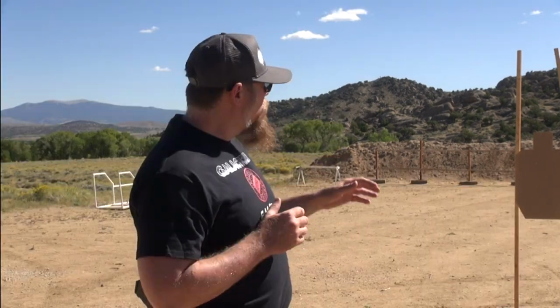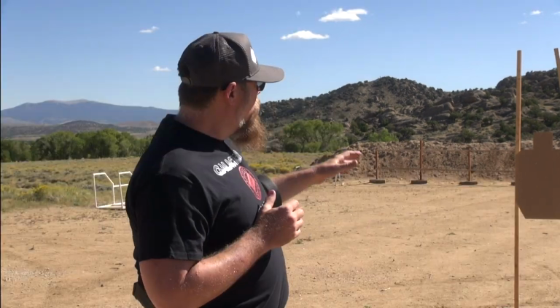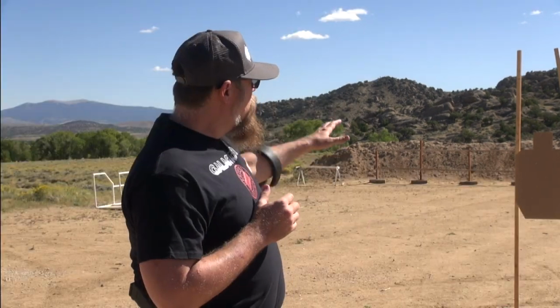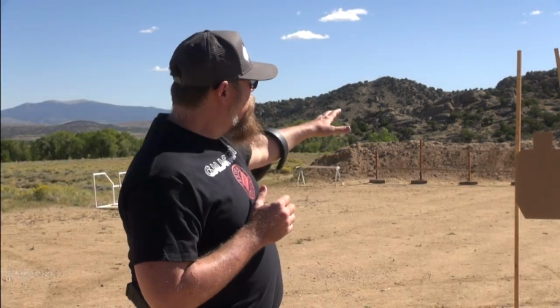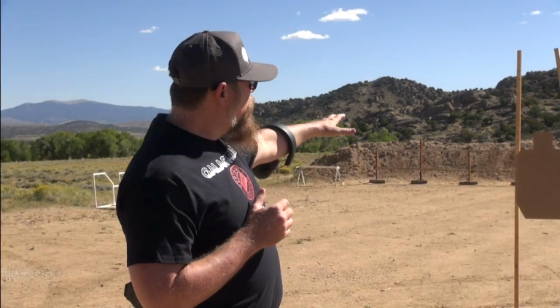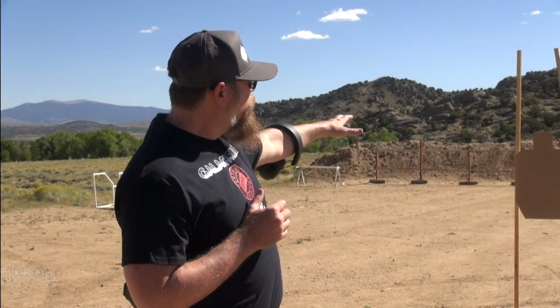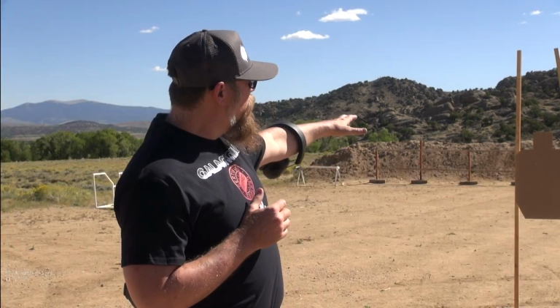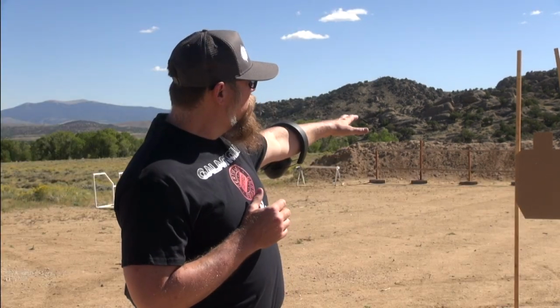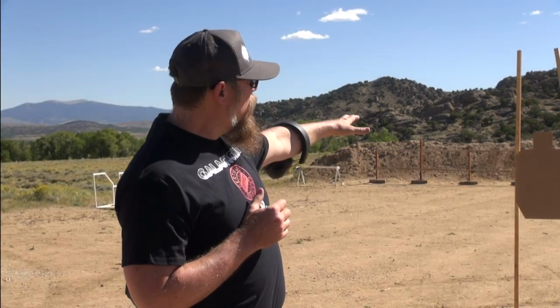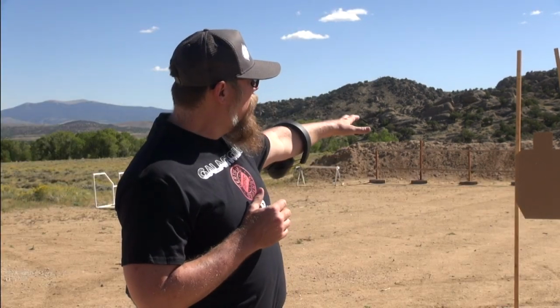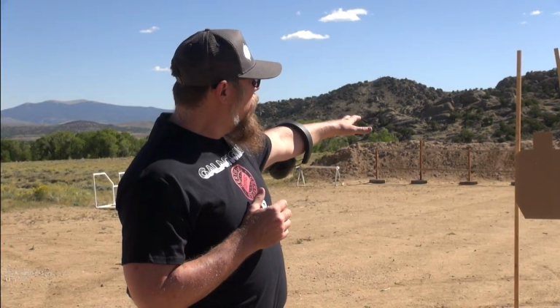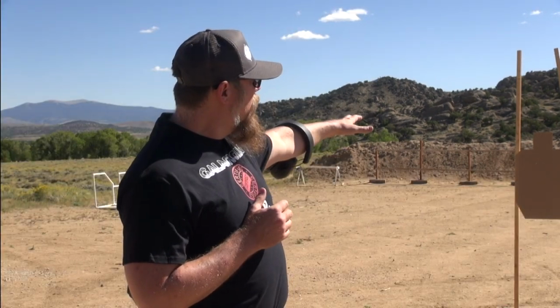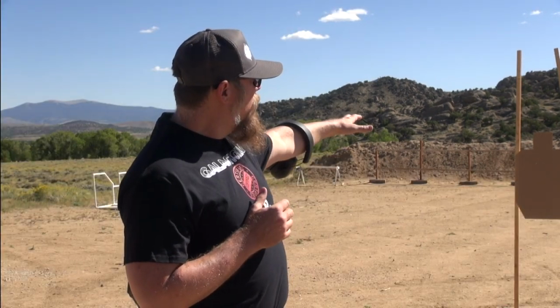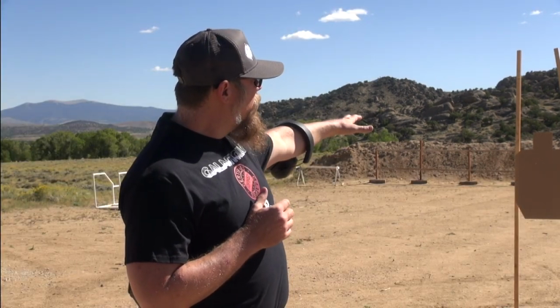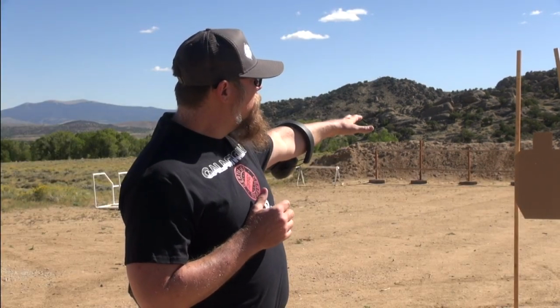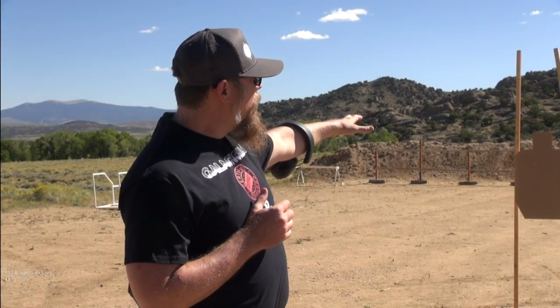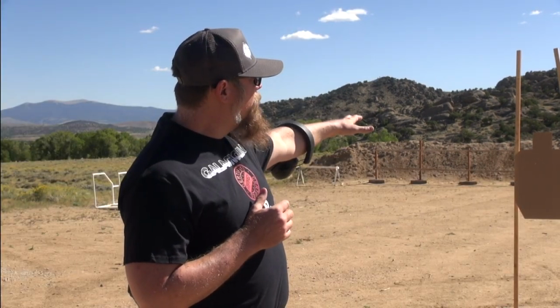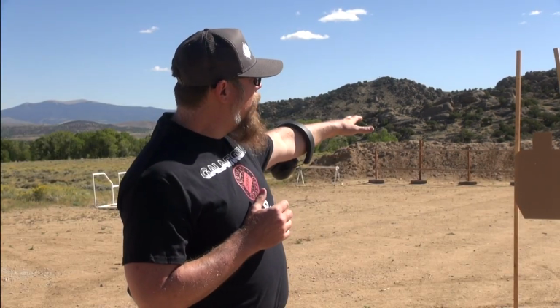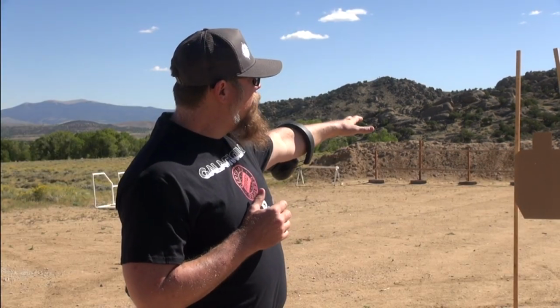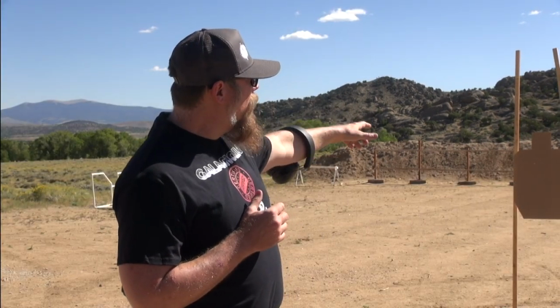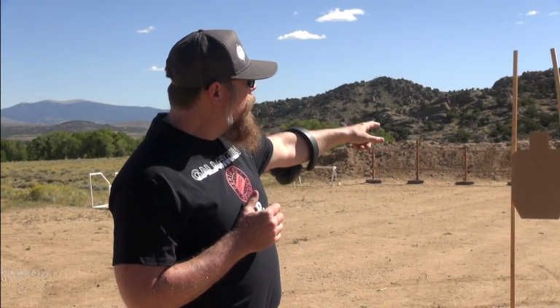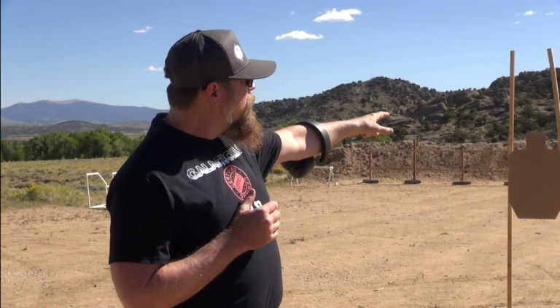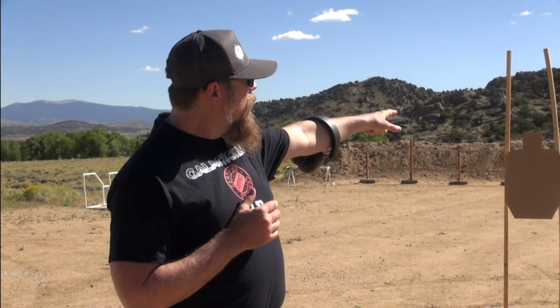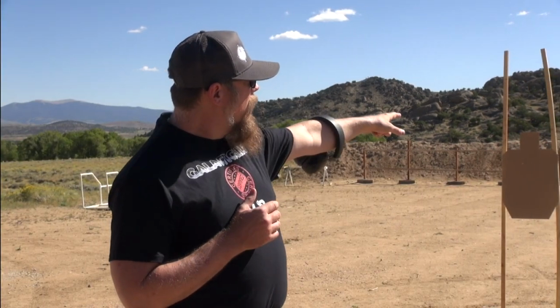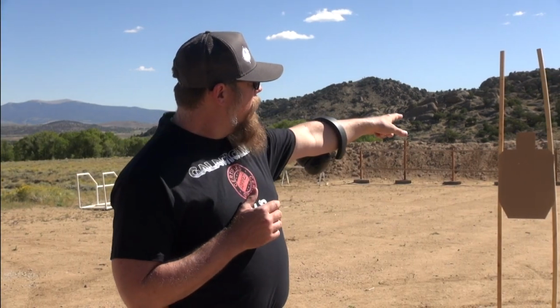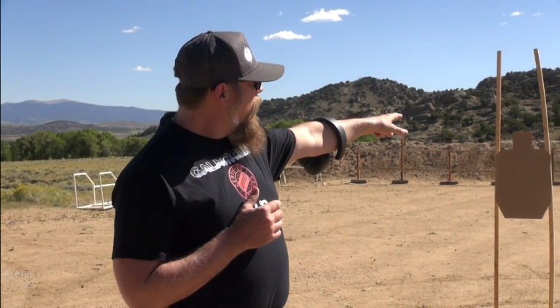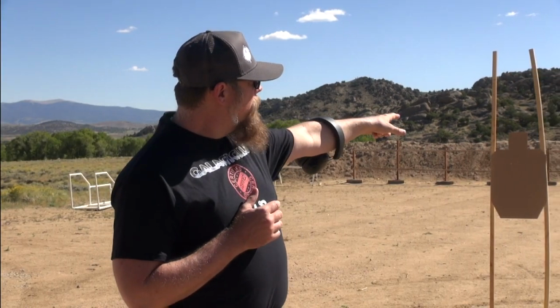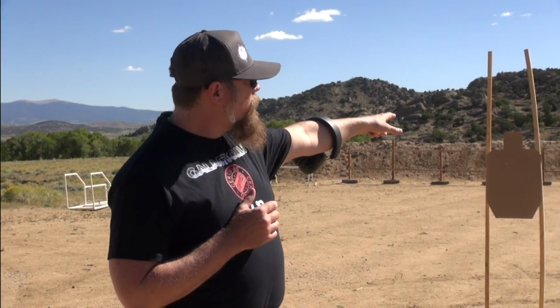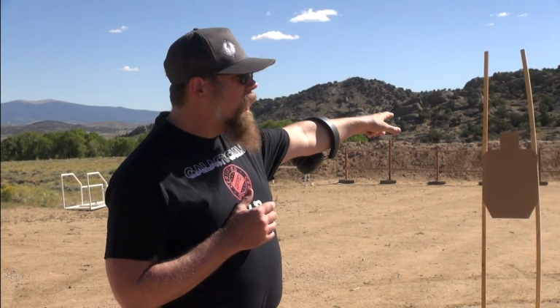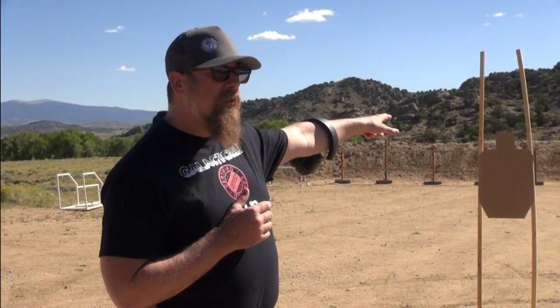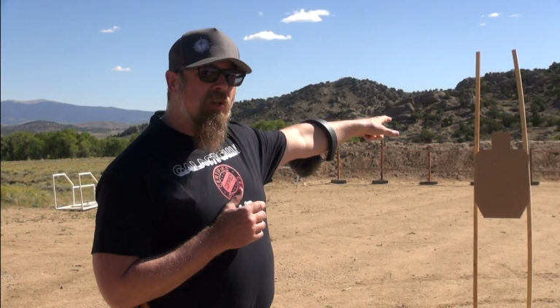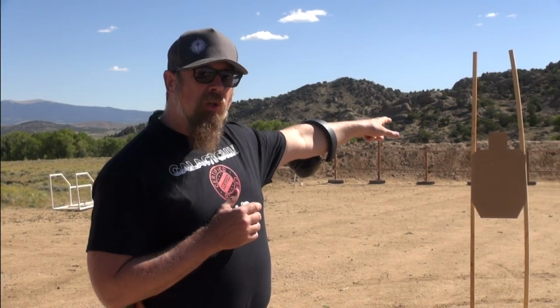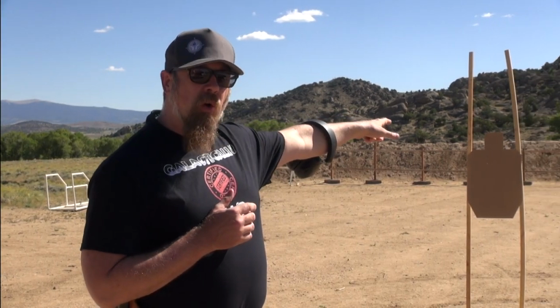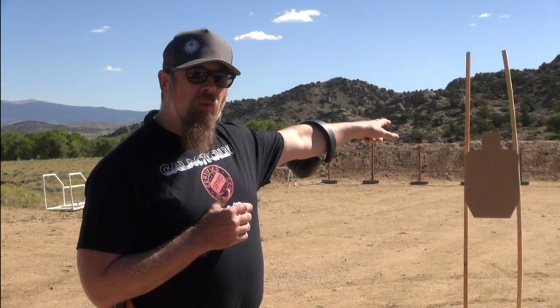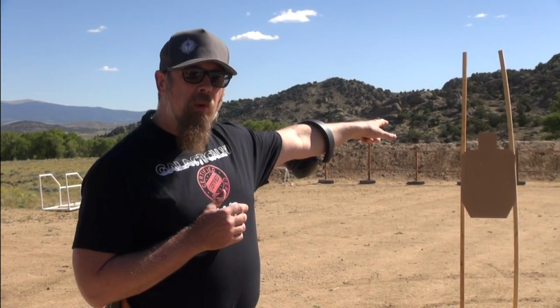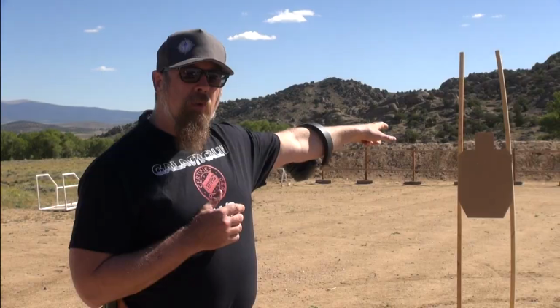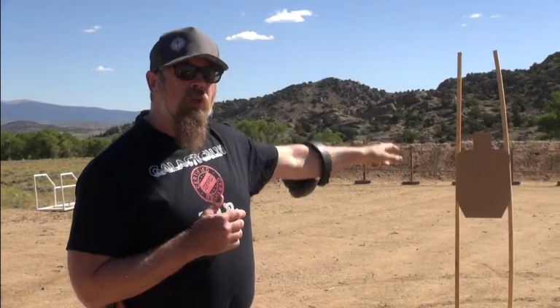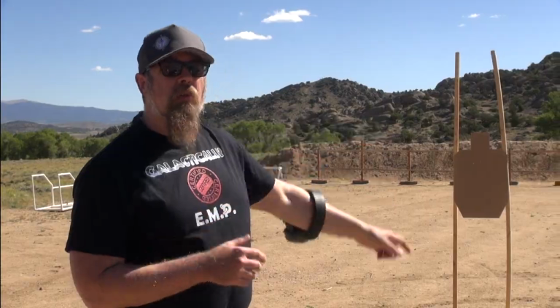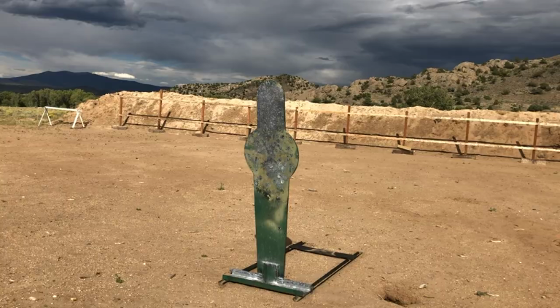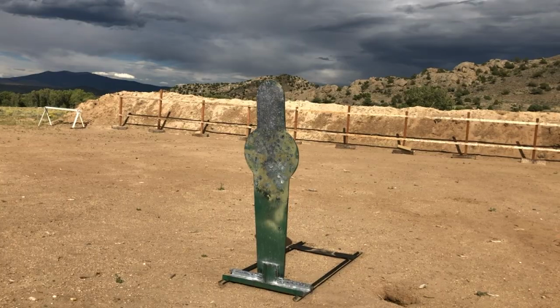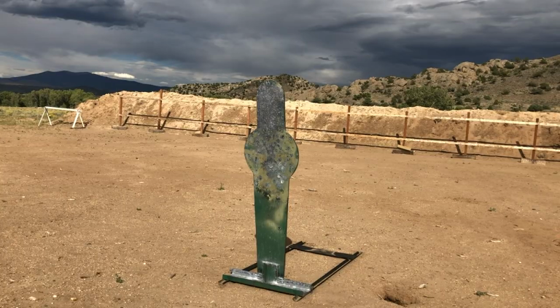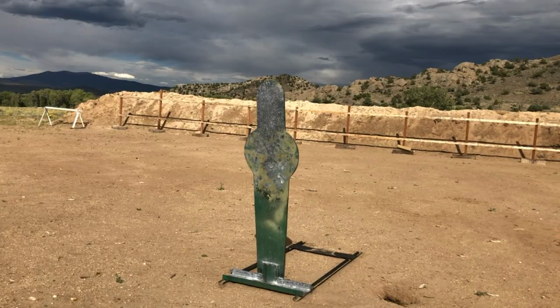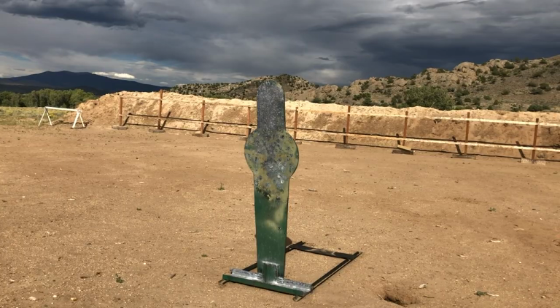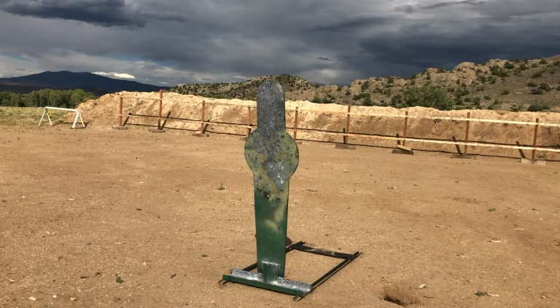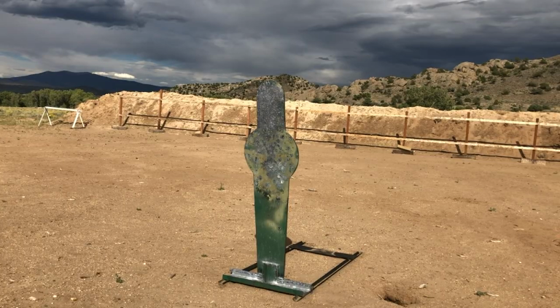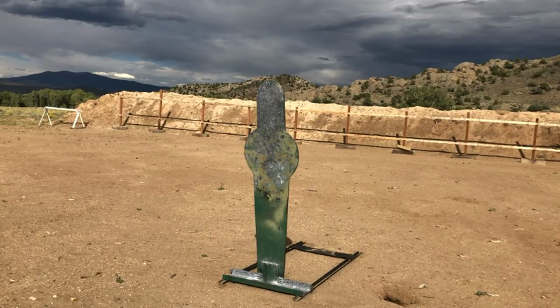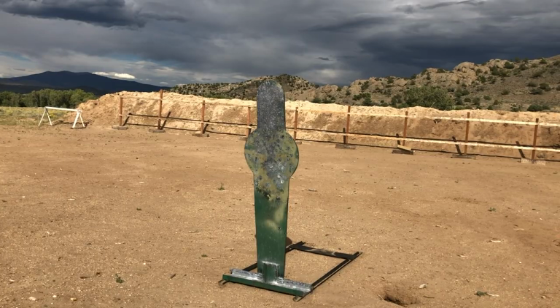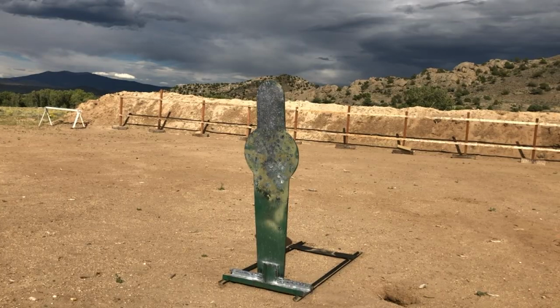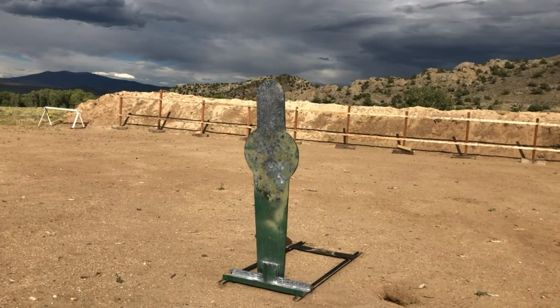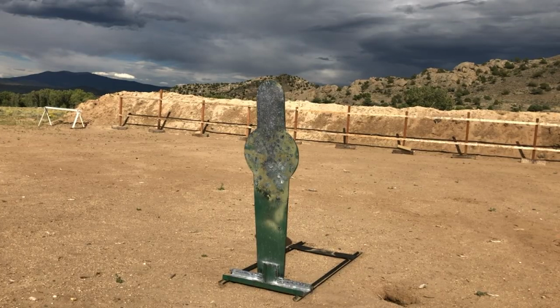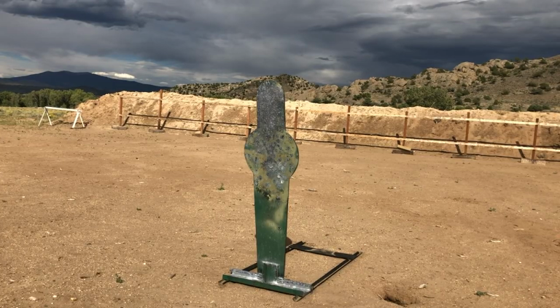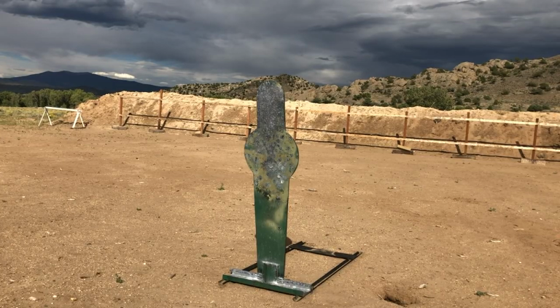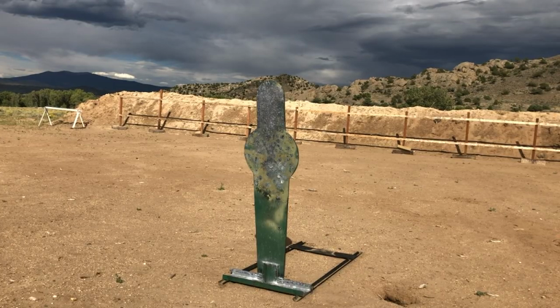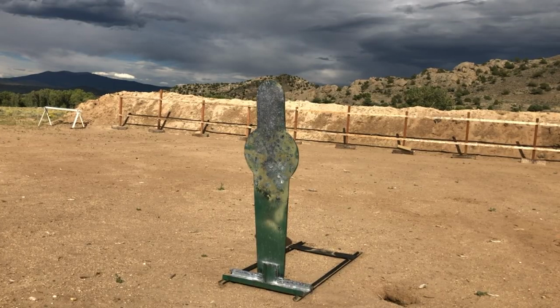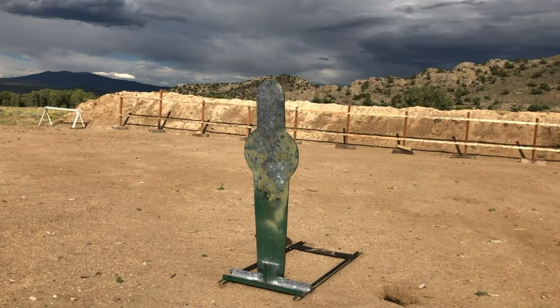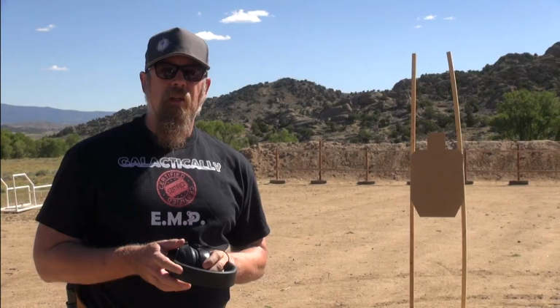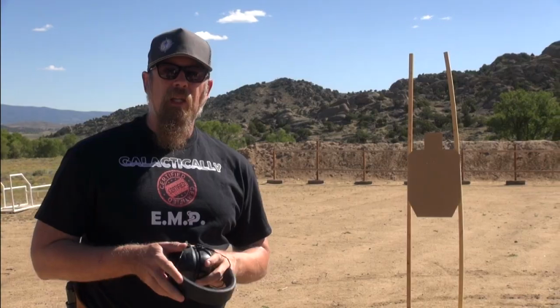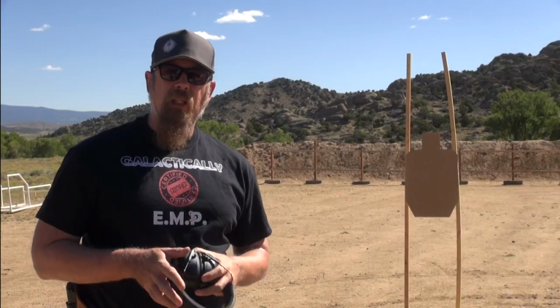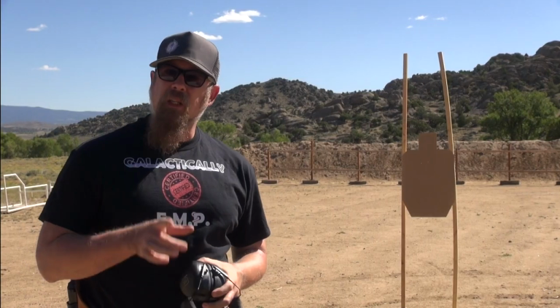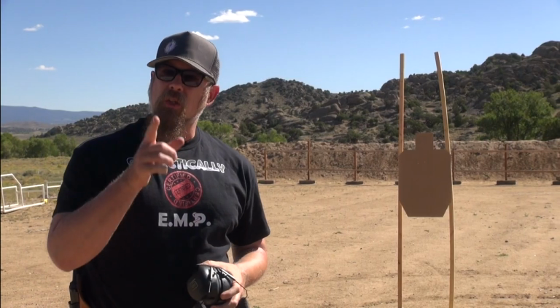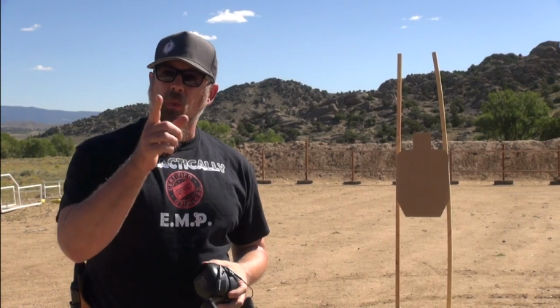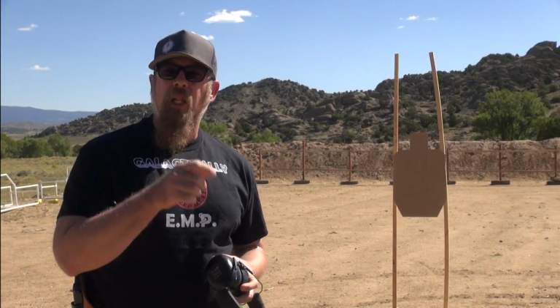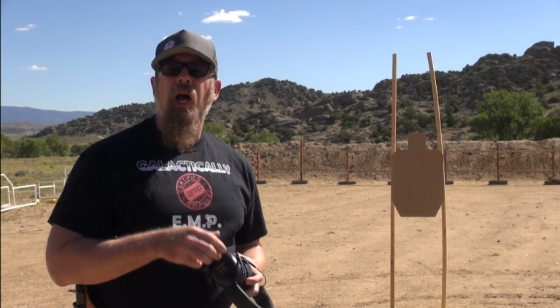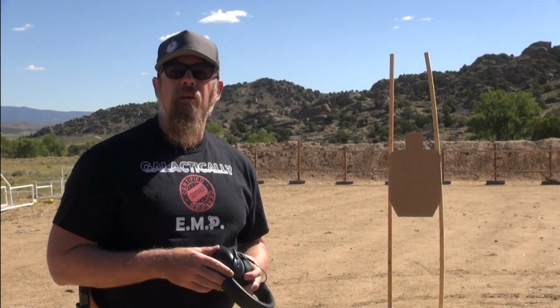I'm going to shoot this first target that's about 5 yards, then I'm going to transition over and shoot the steel target that's at 50 feet. Let's do it live.